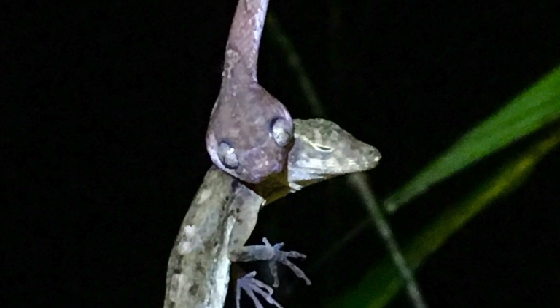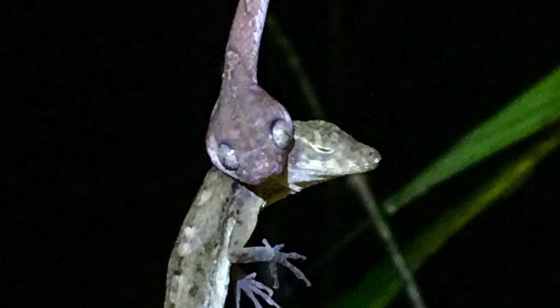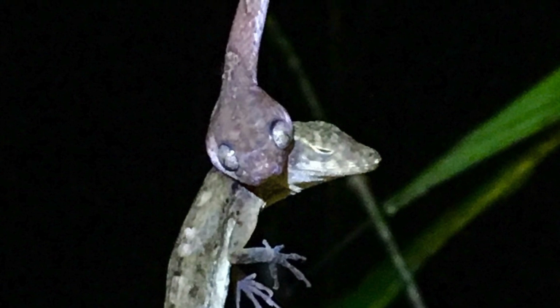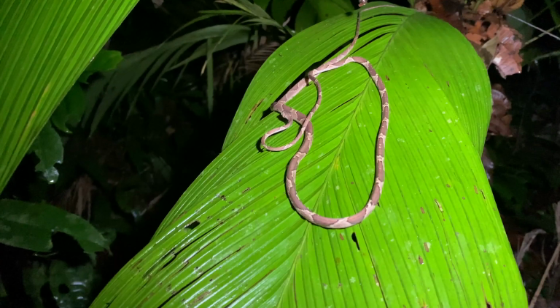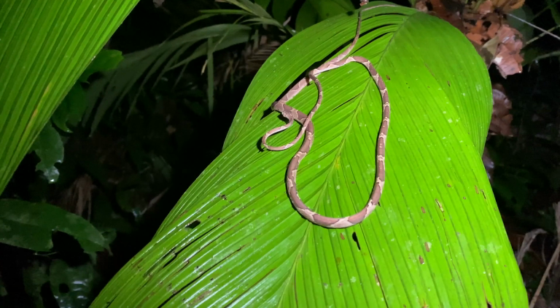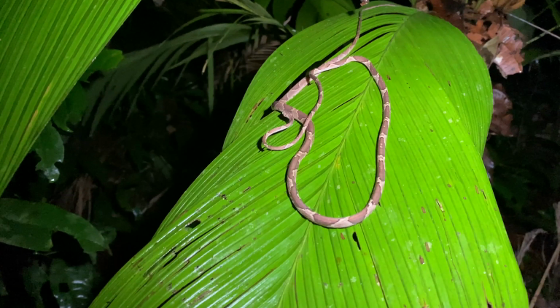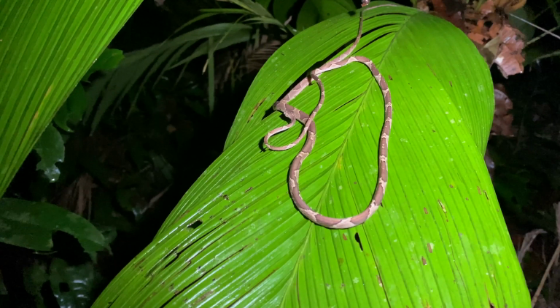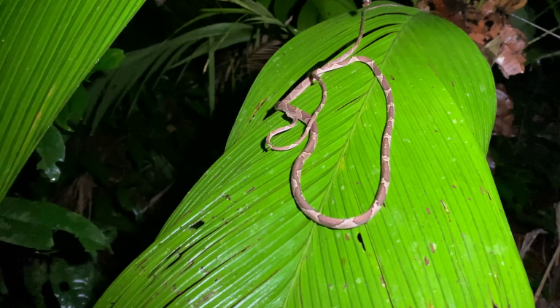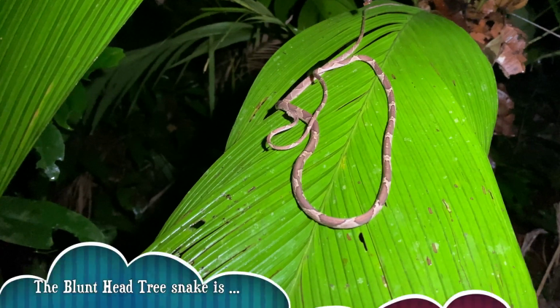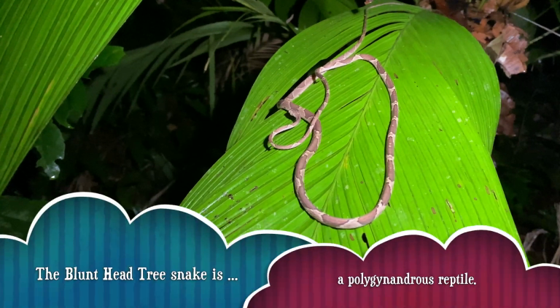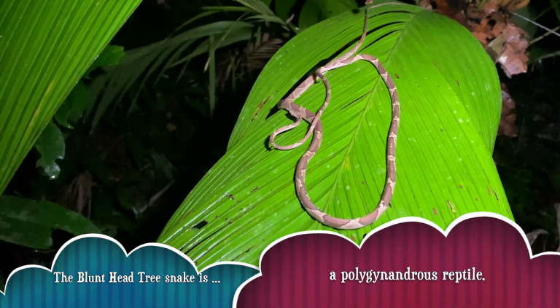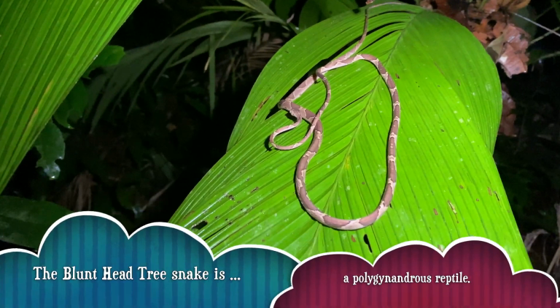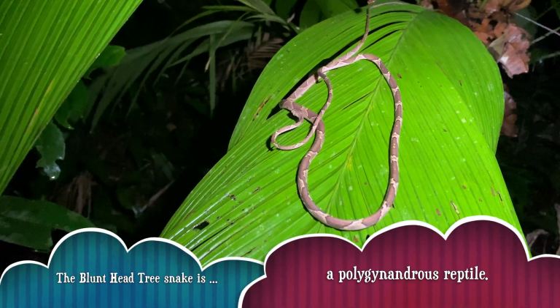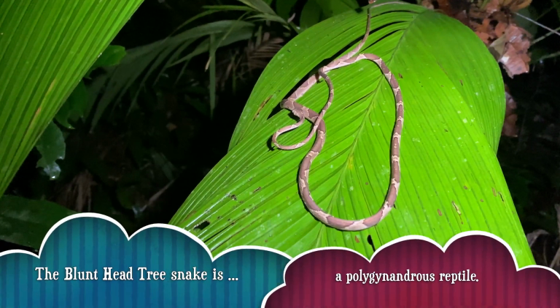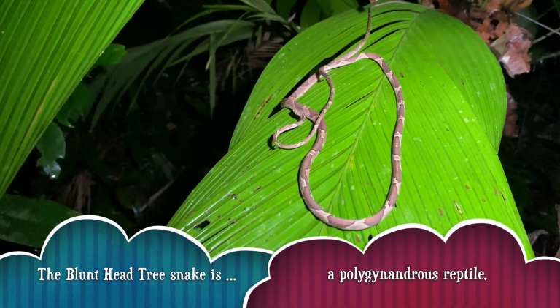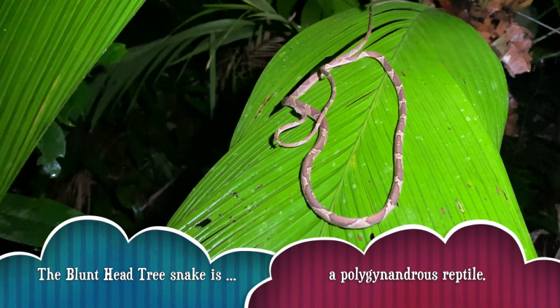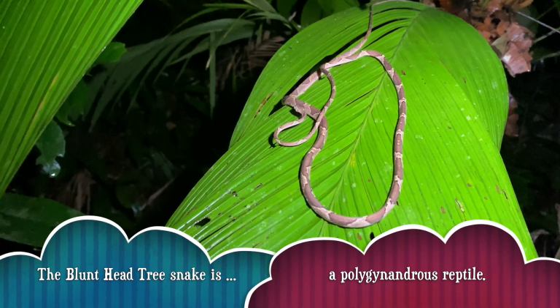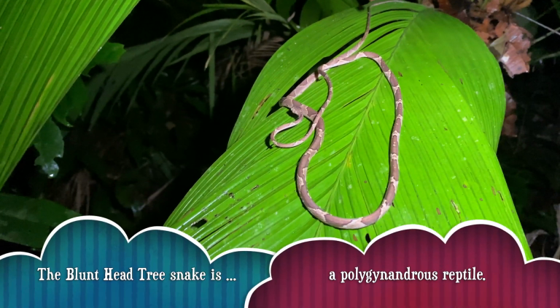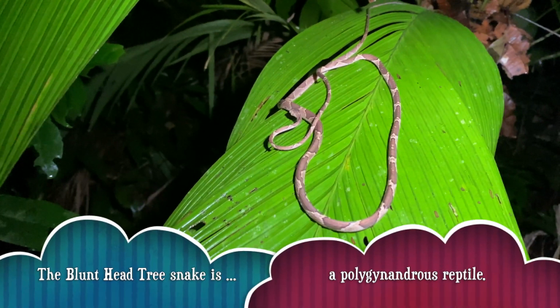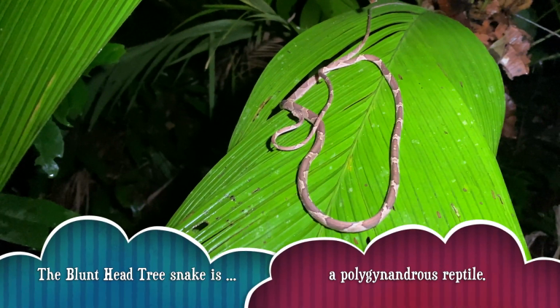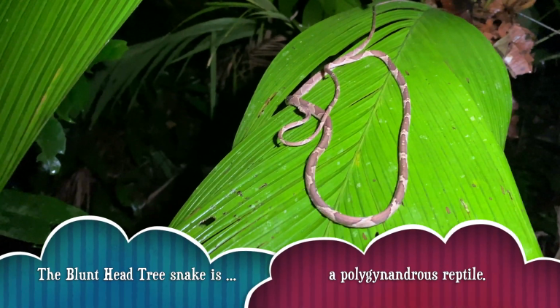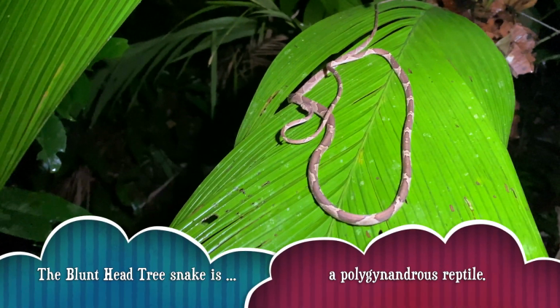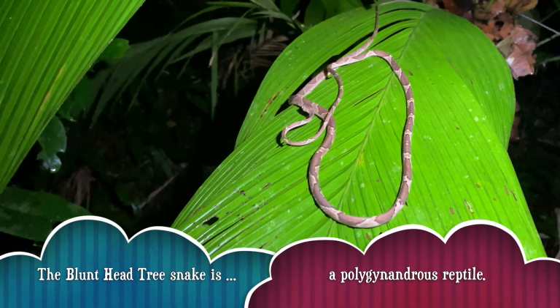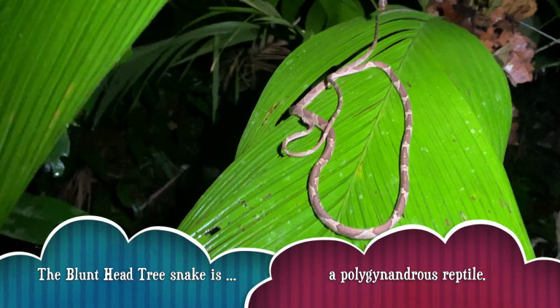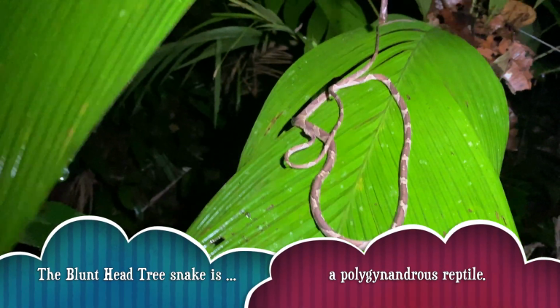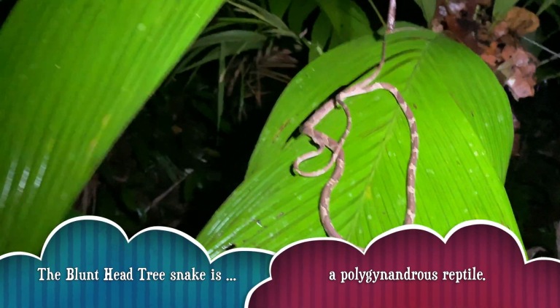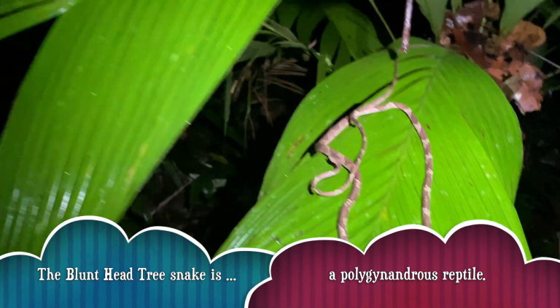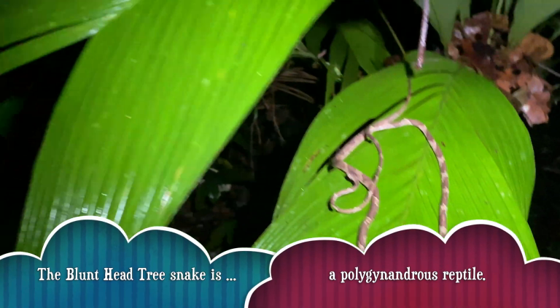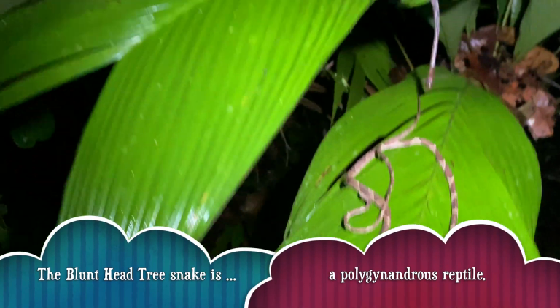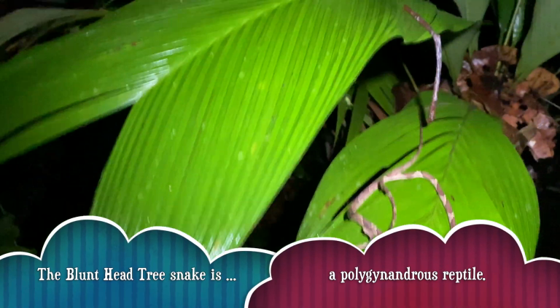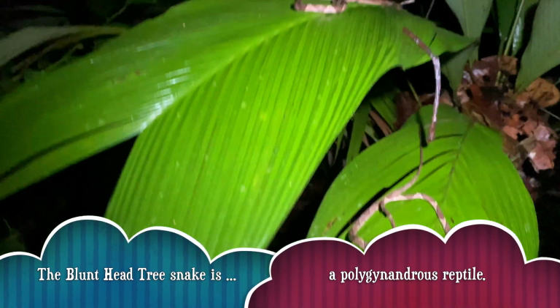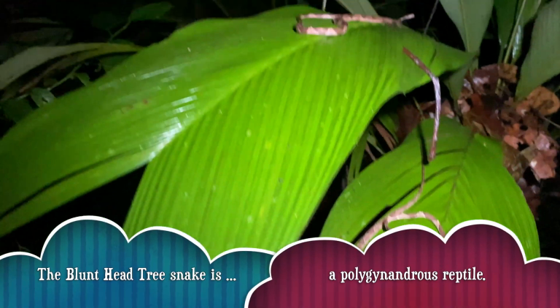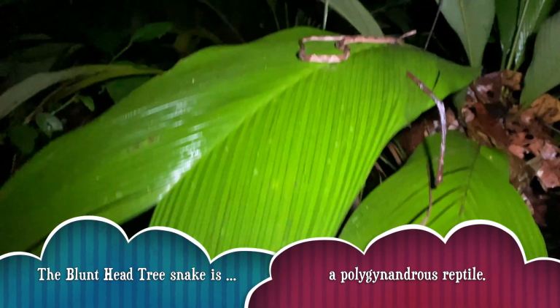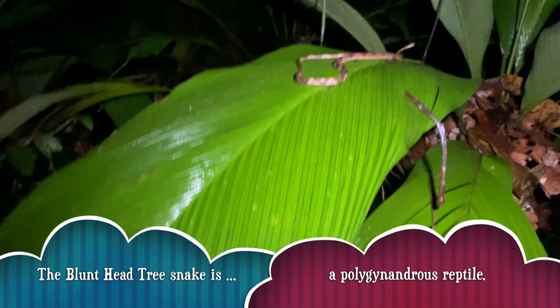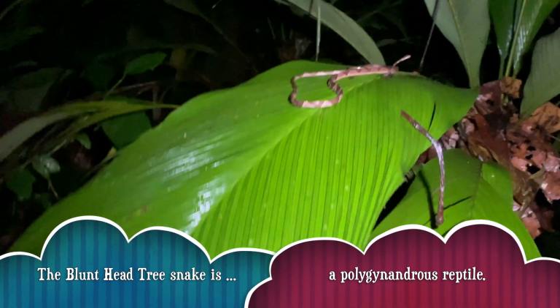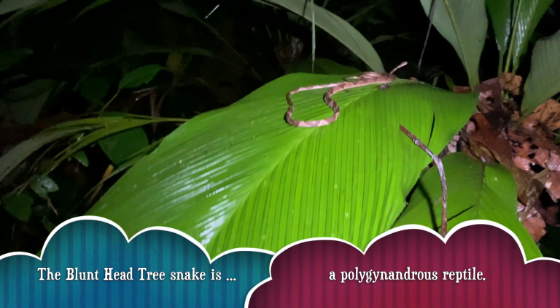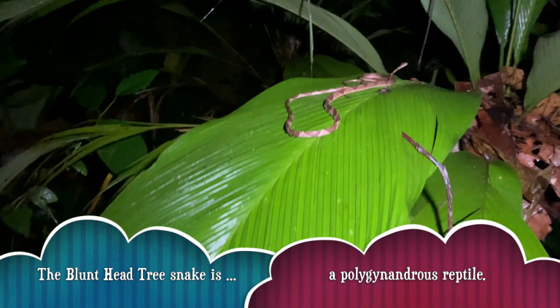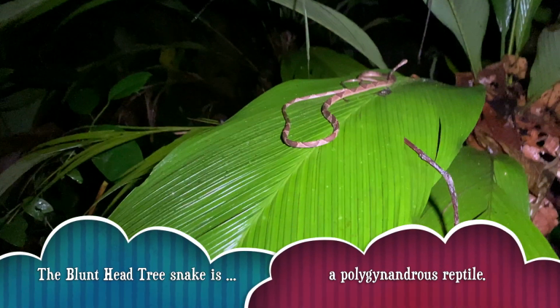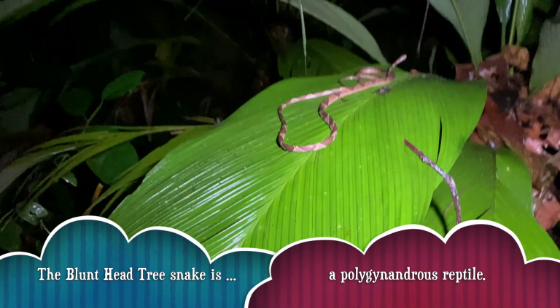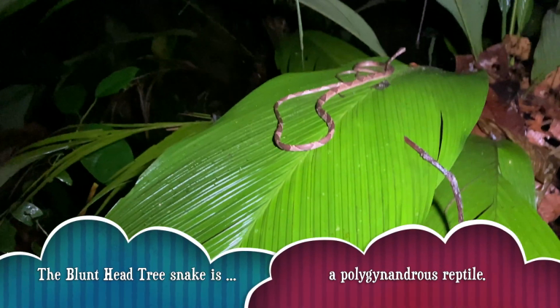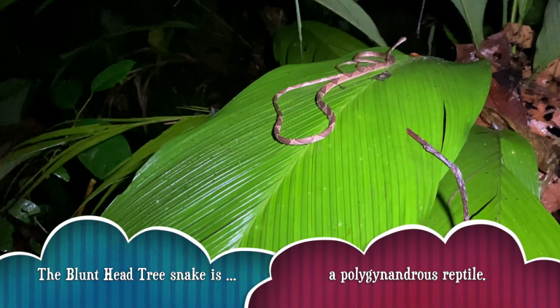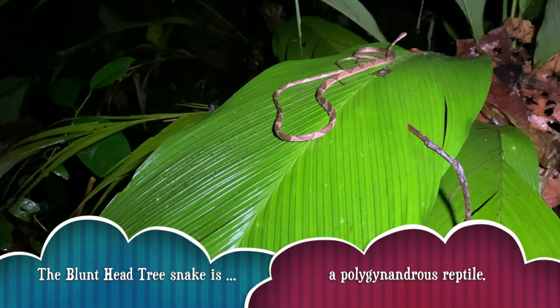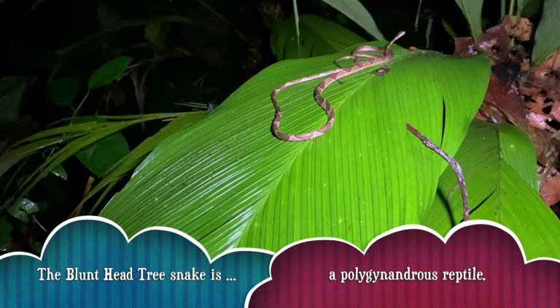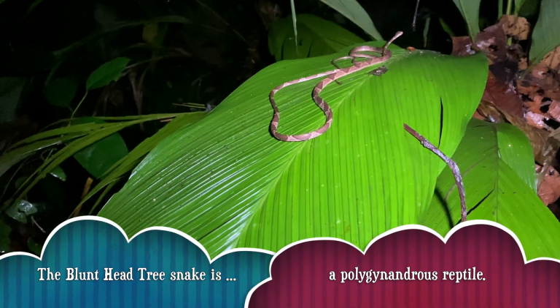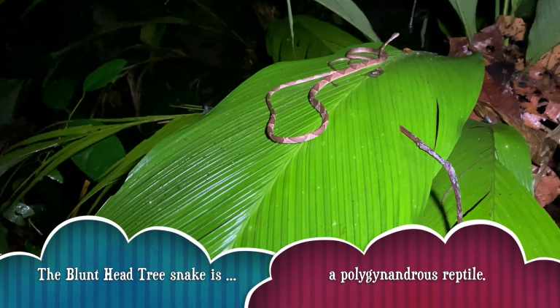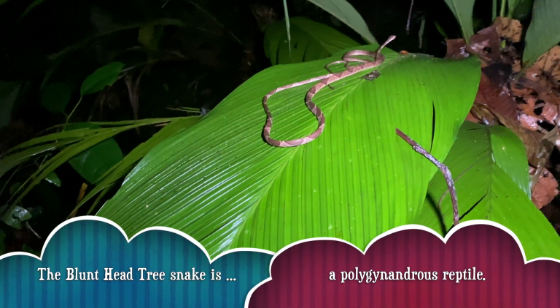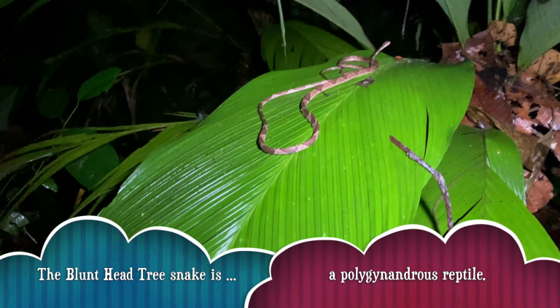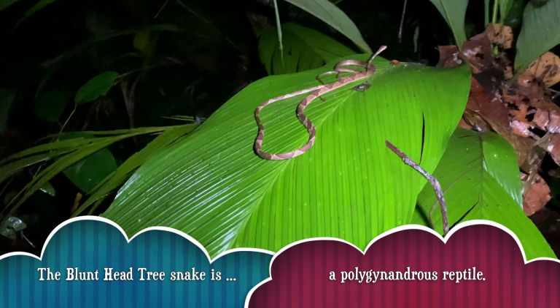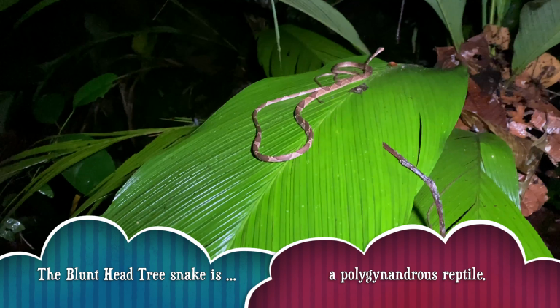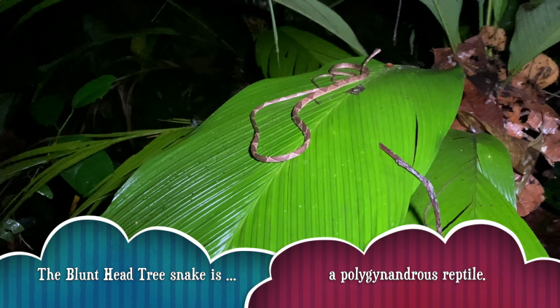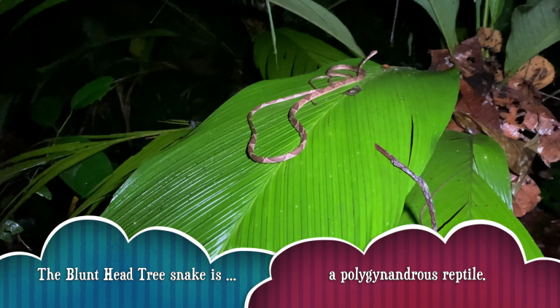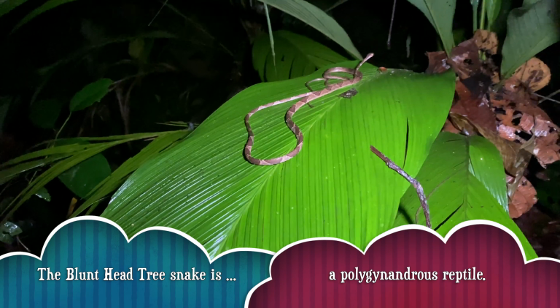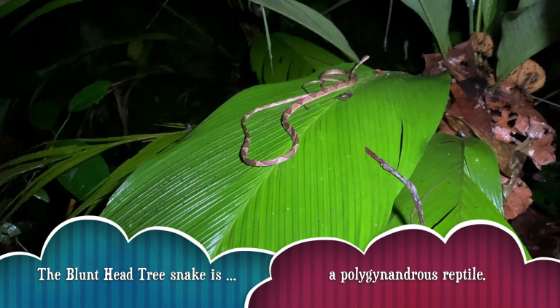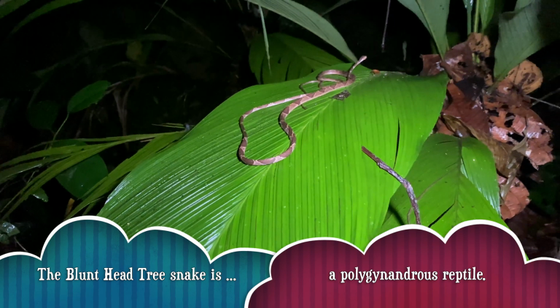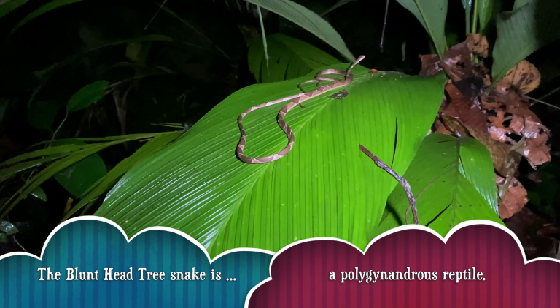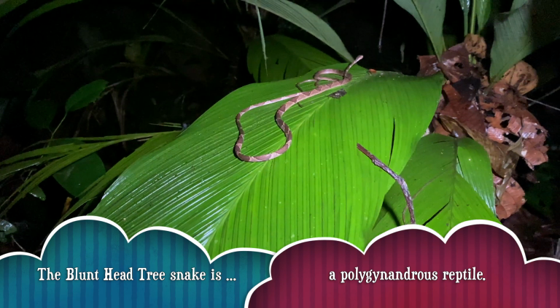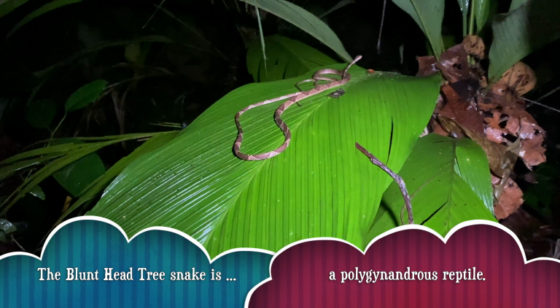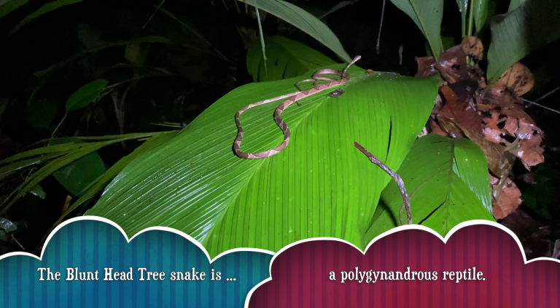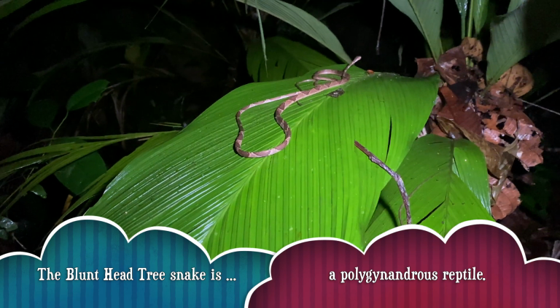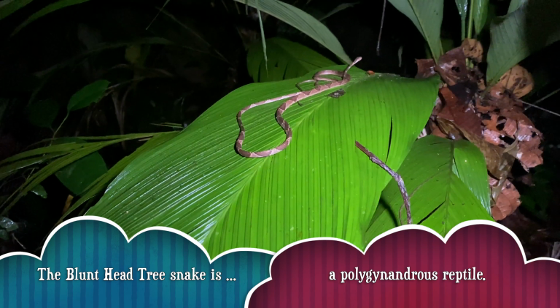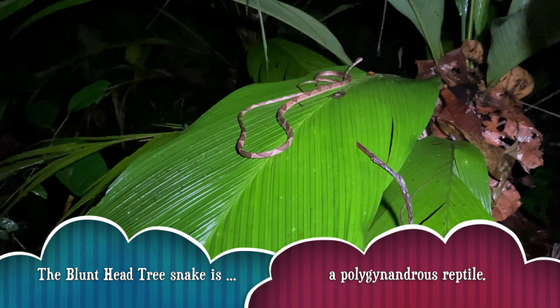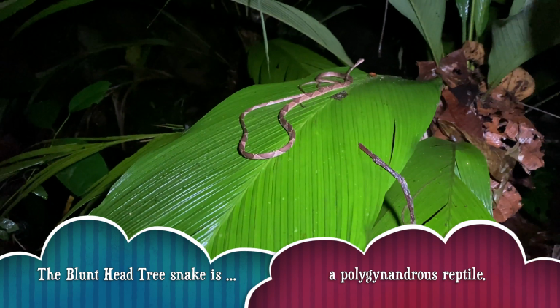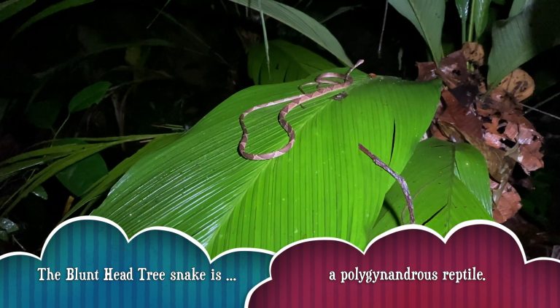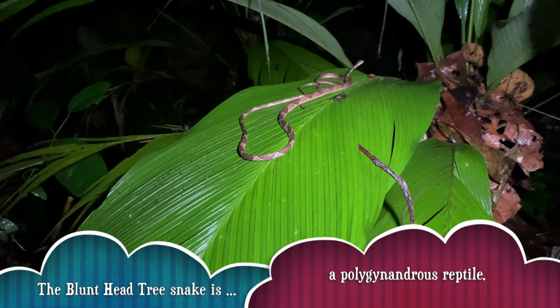One Blunthead Tree Snake. Two Blunthead Tree Snakes.